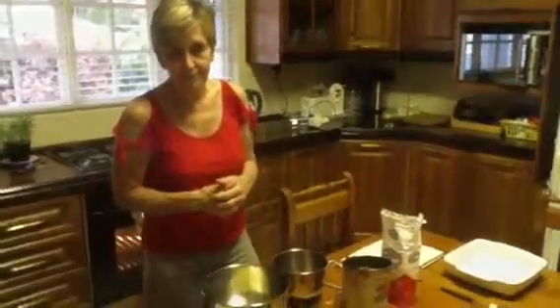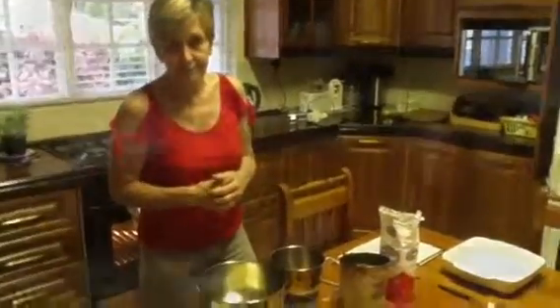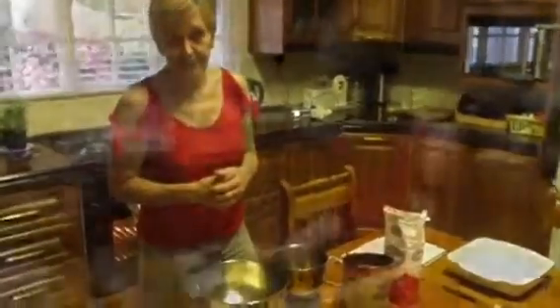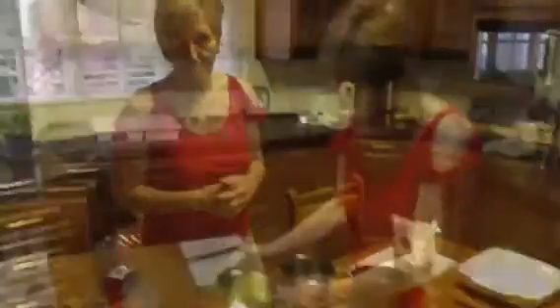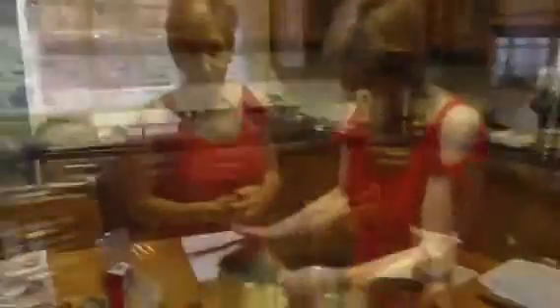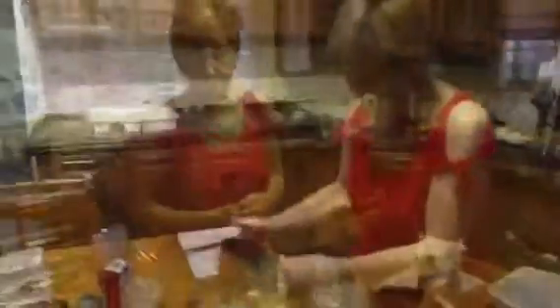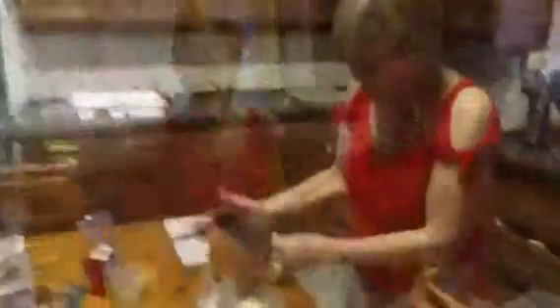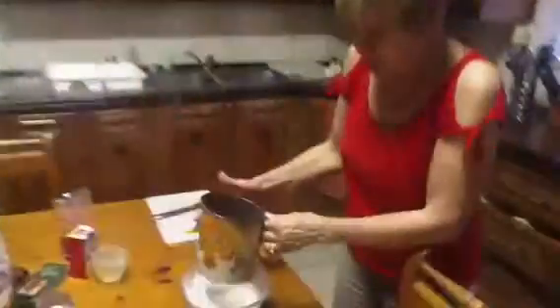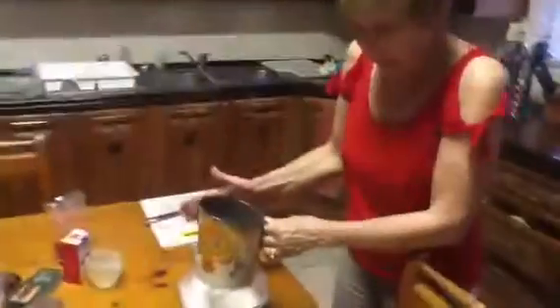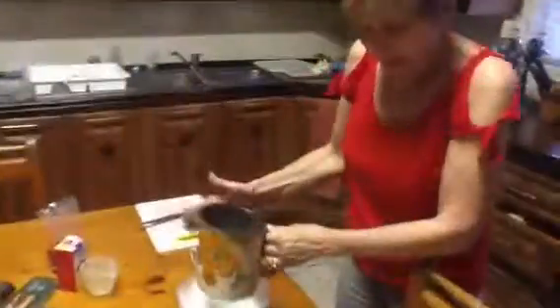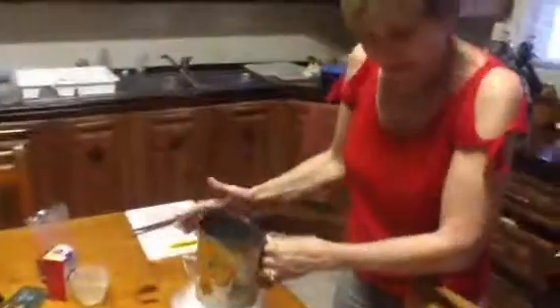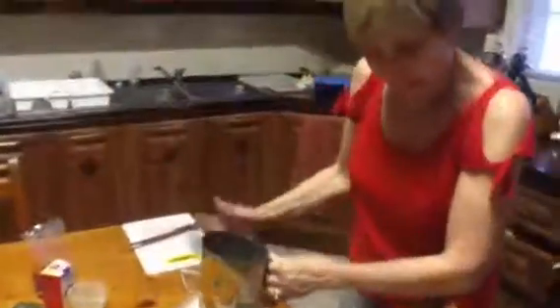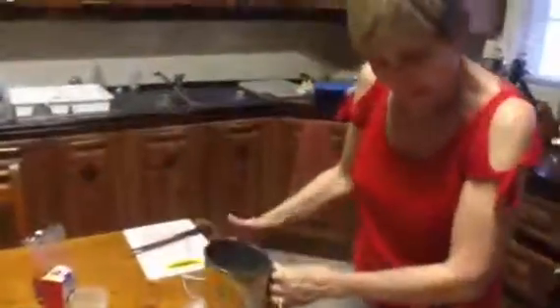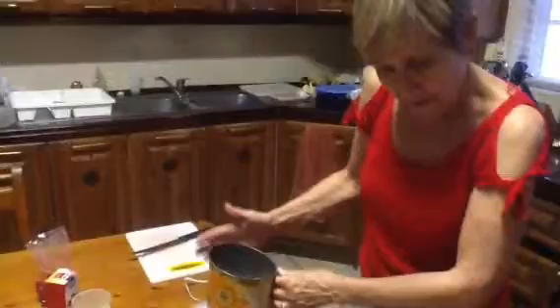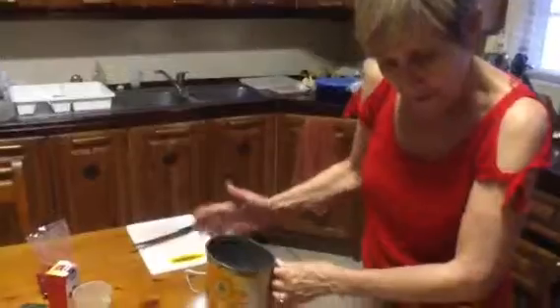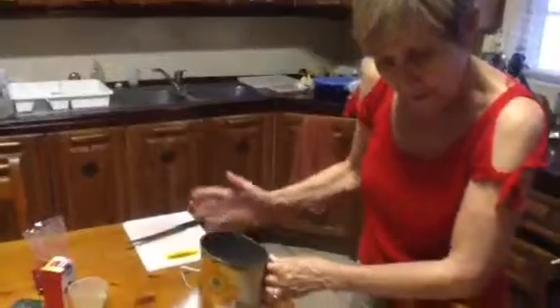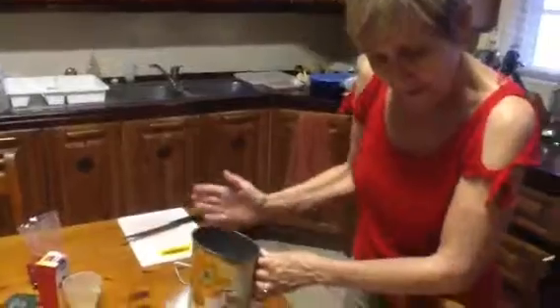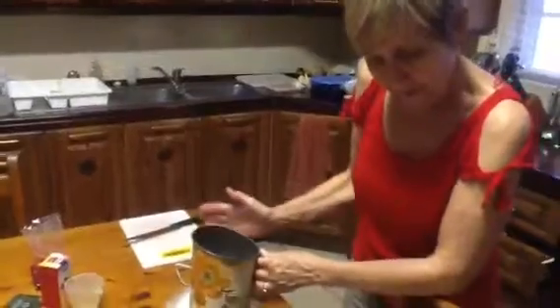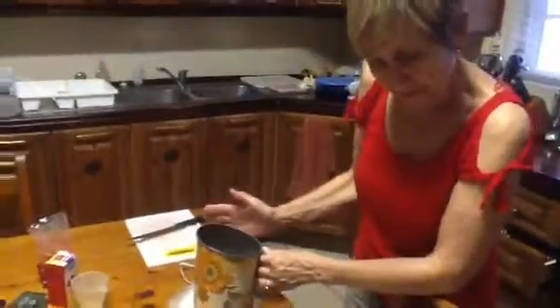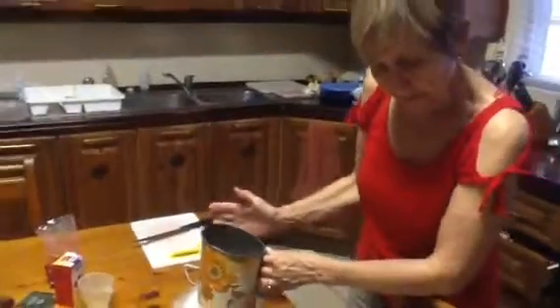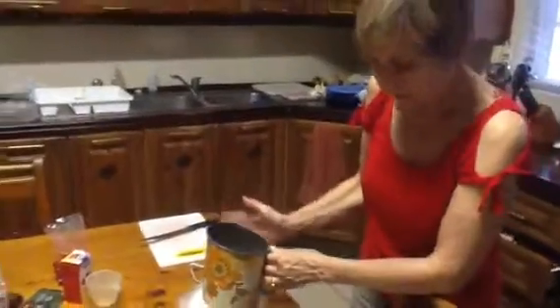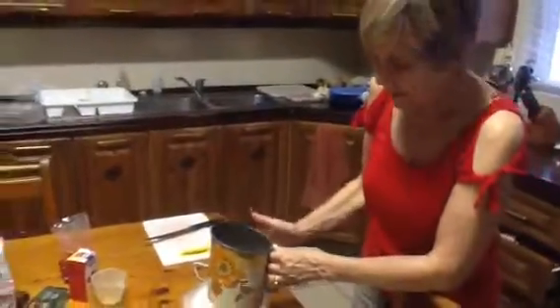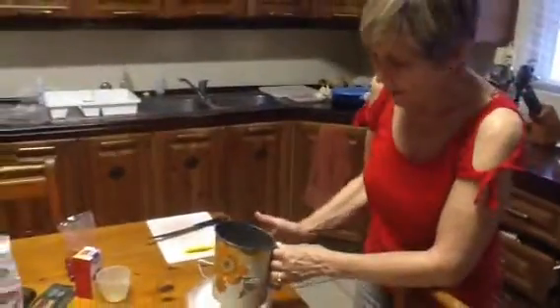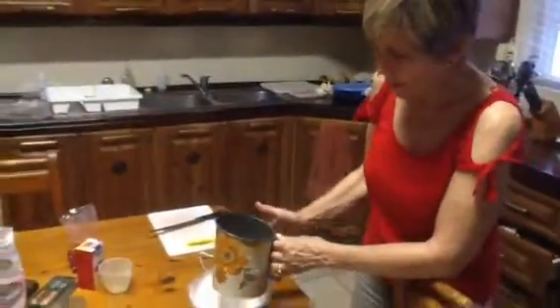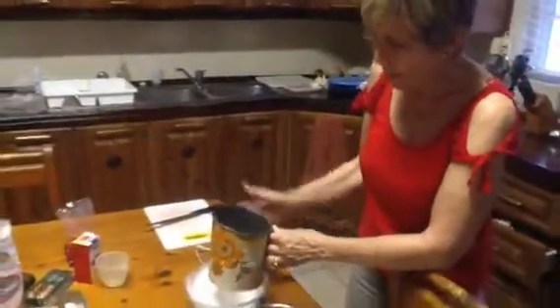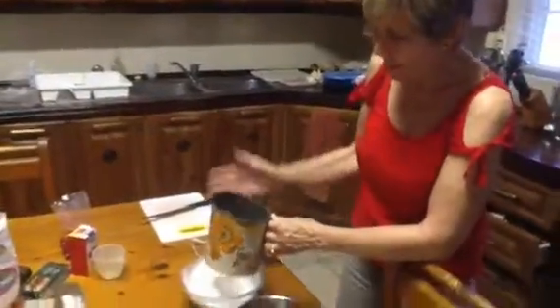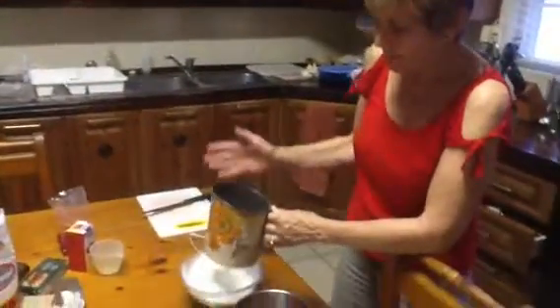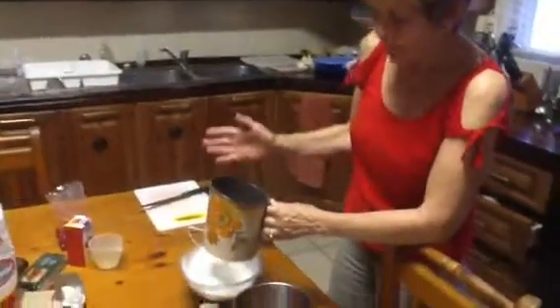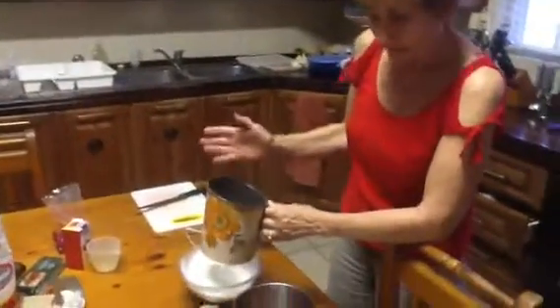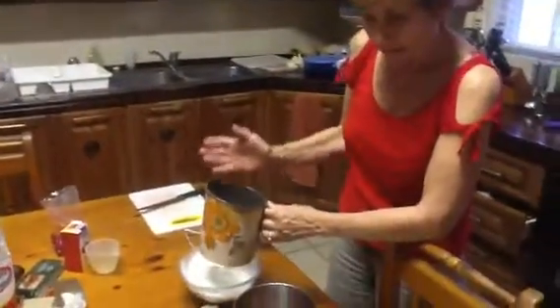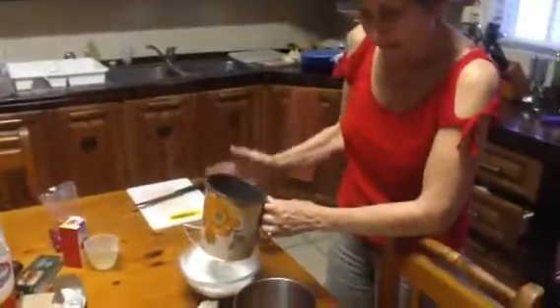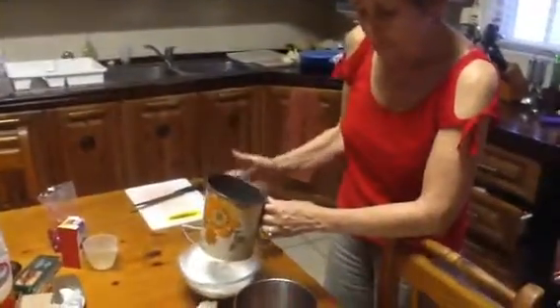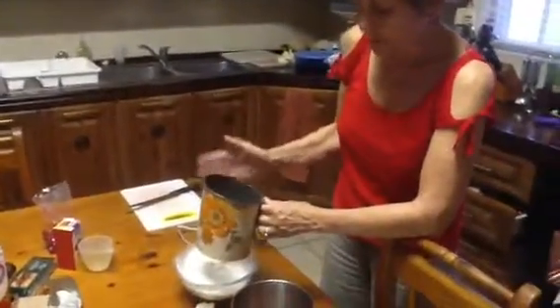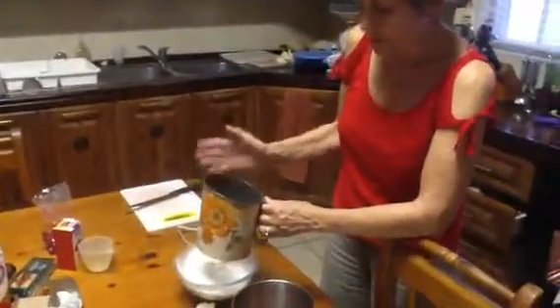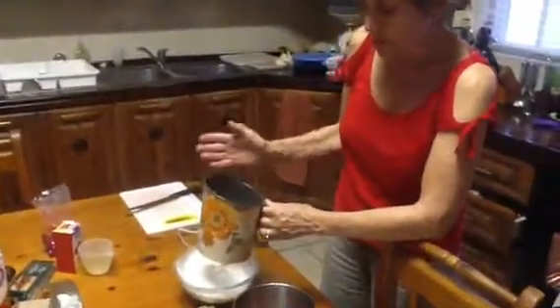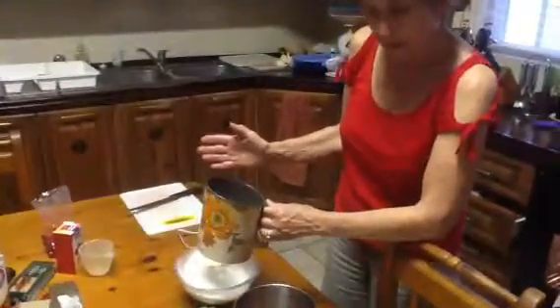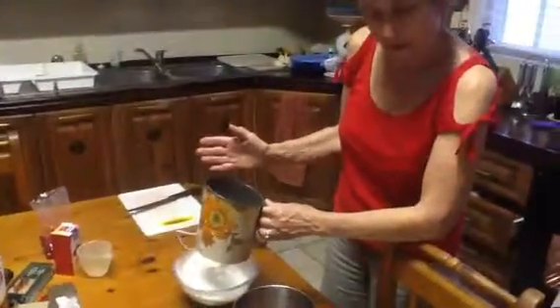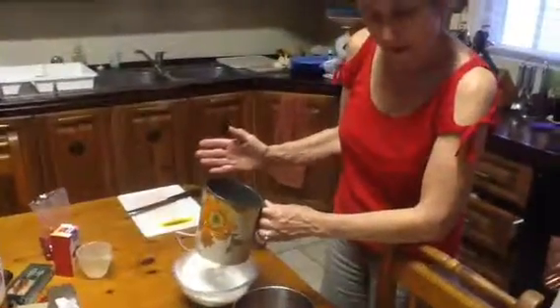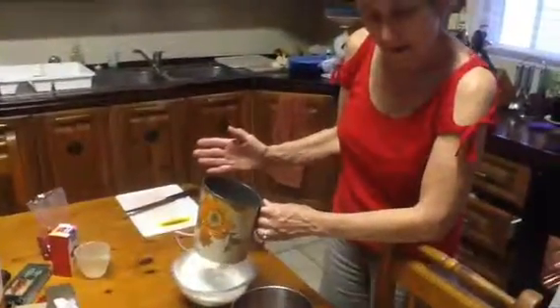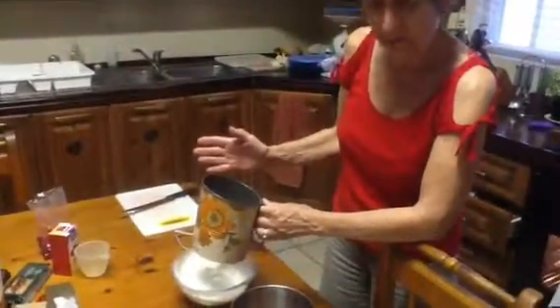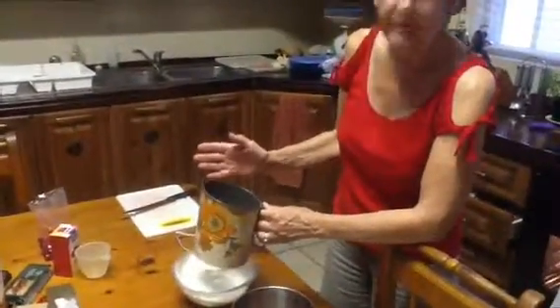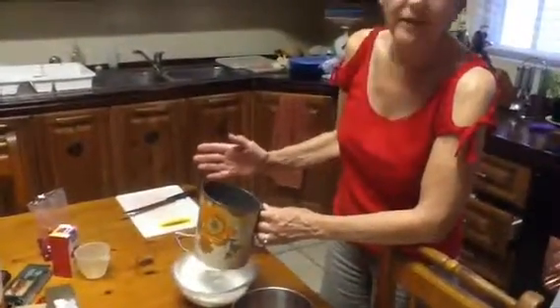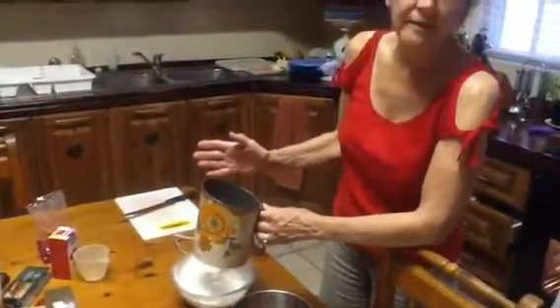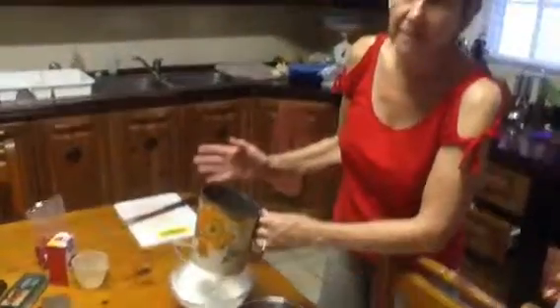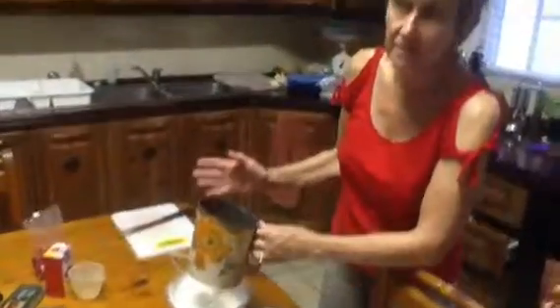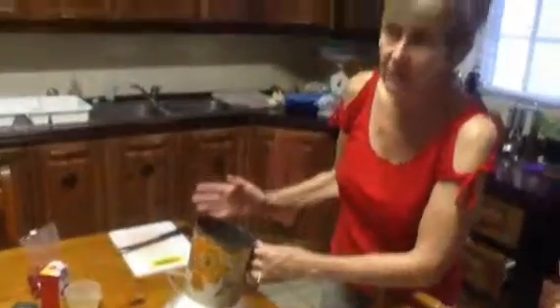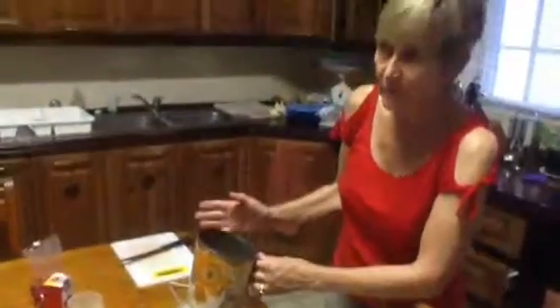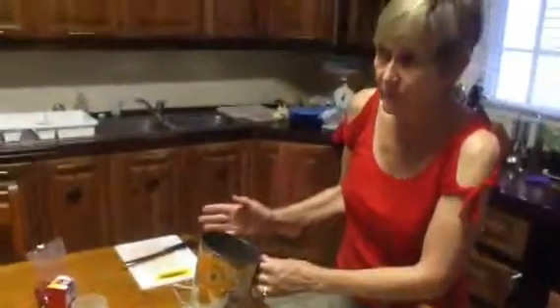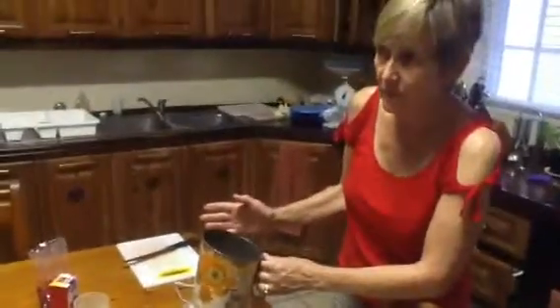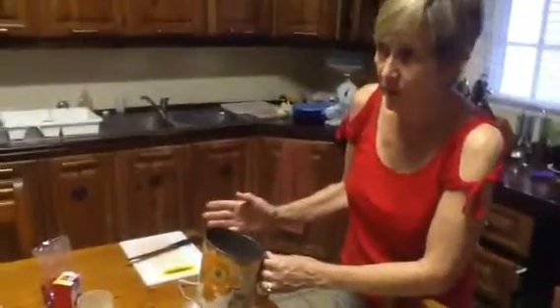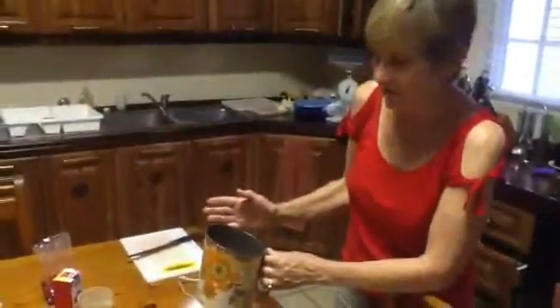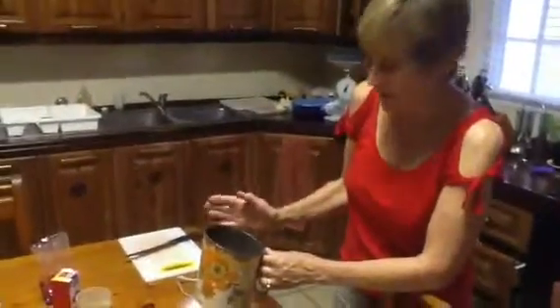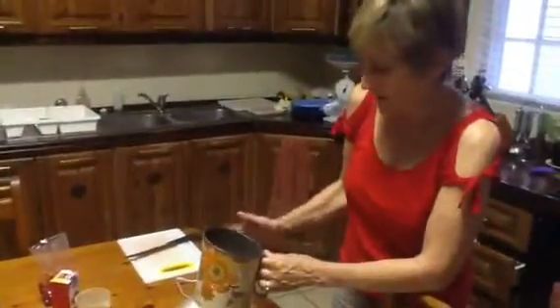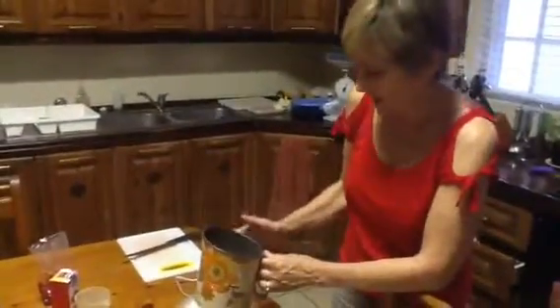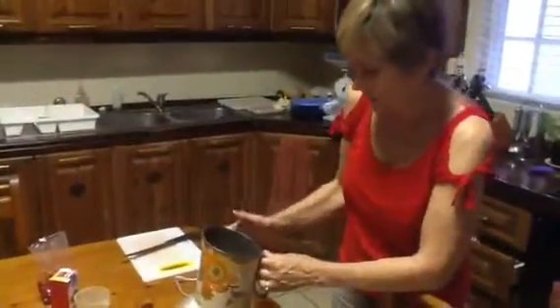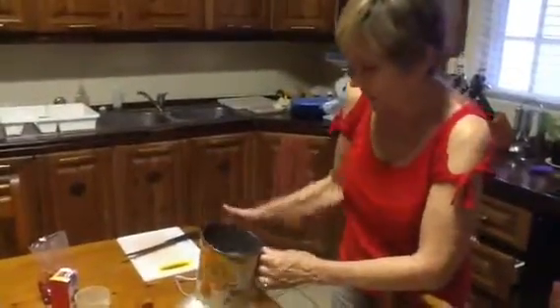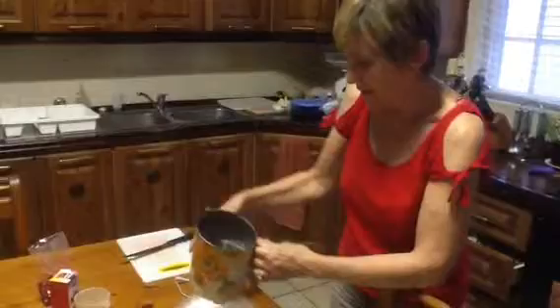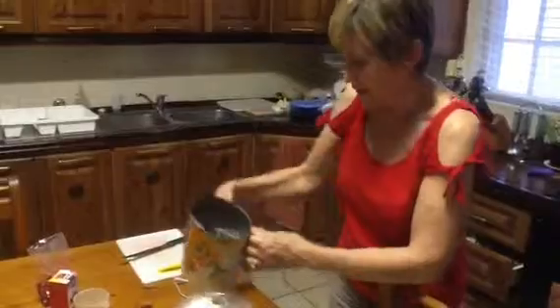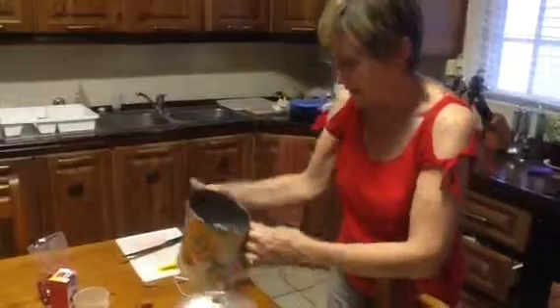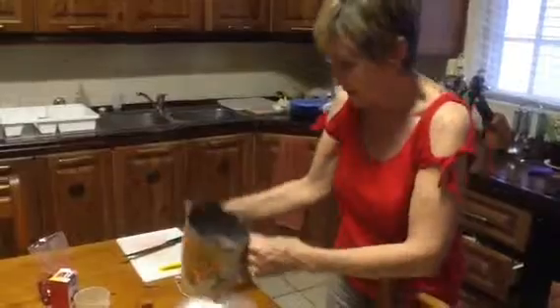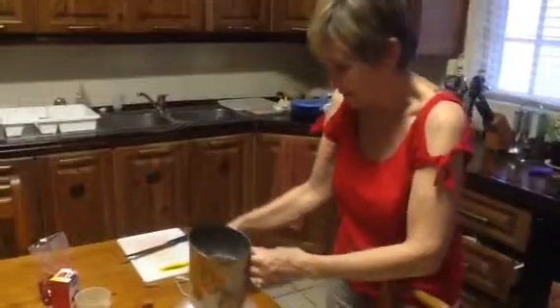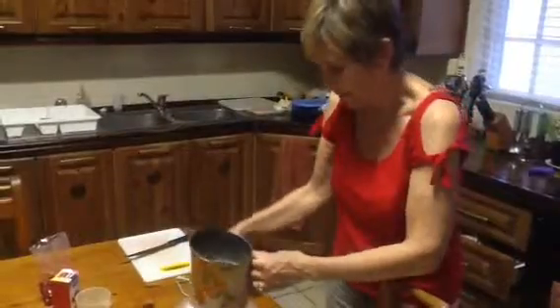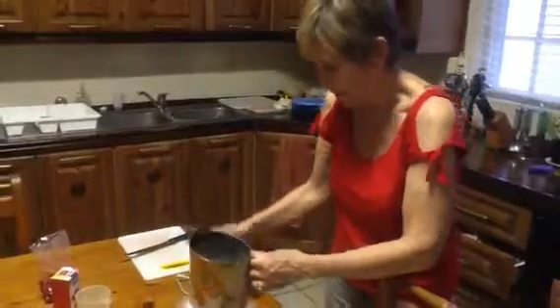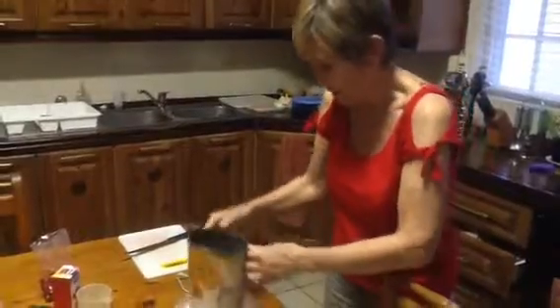In this bowl I have mixed 2 cups of flour, a pinch of salt and a teaspoon of baking powder, and sifted it.